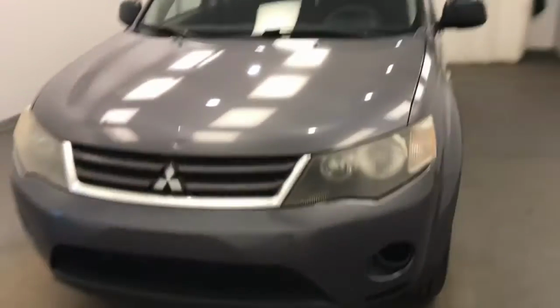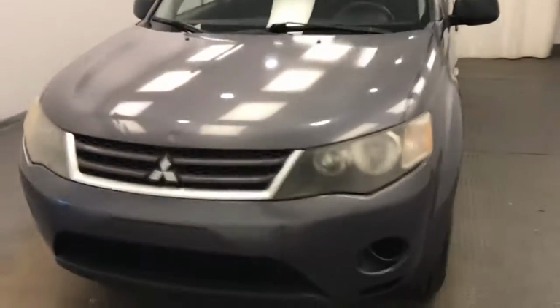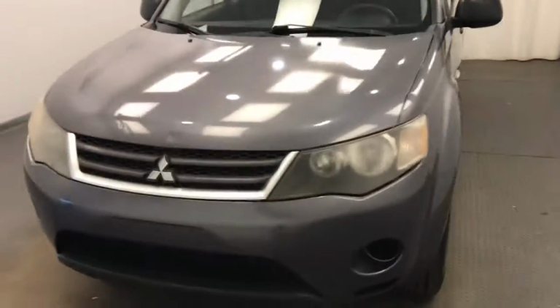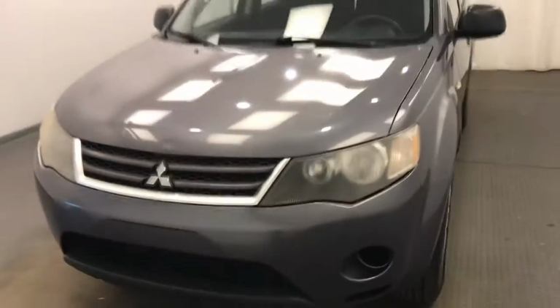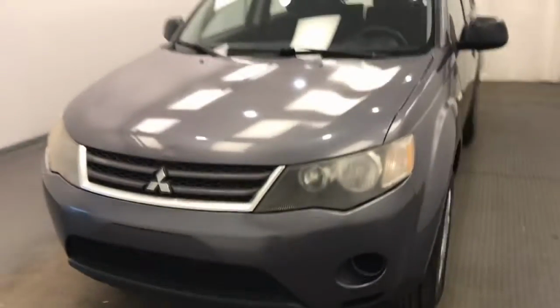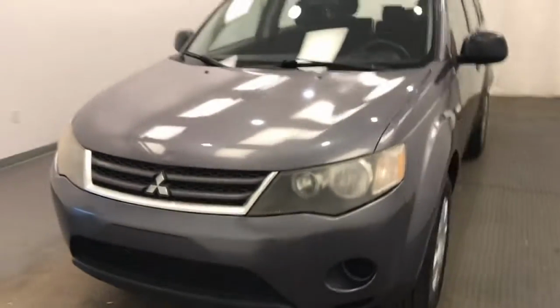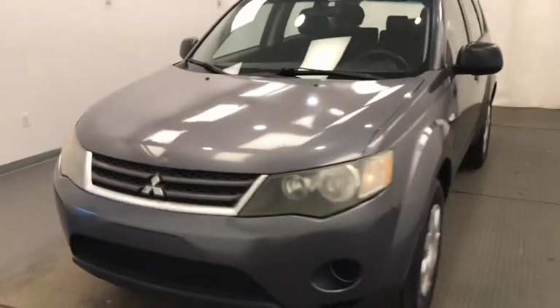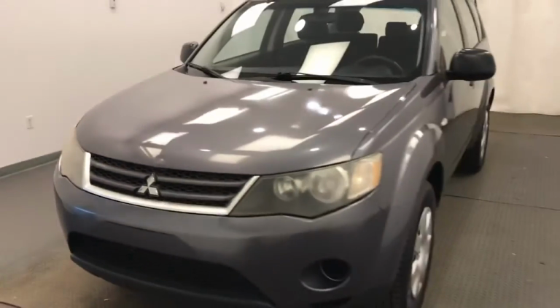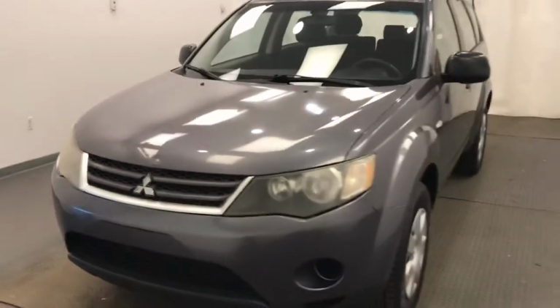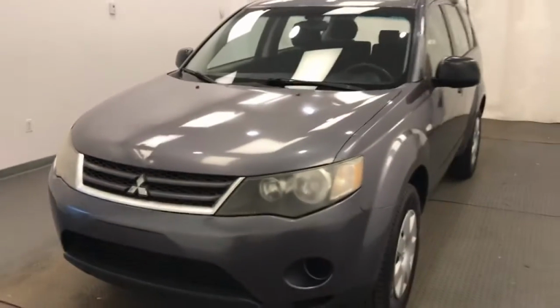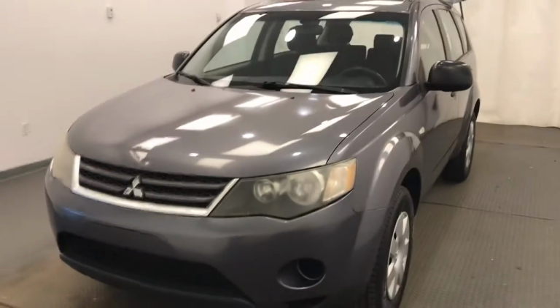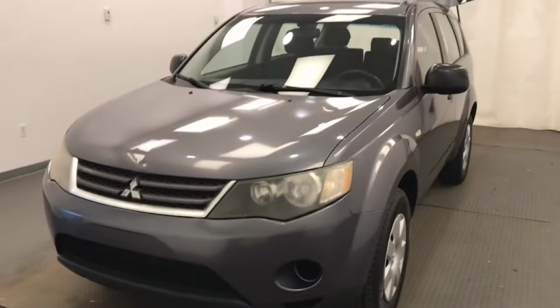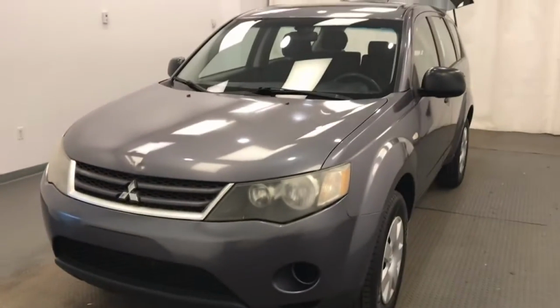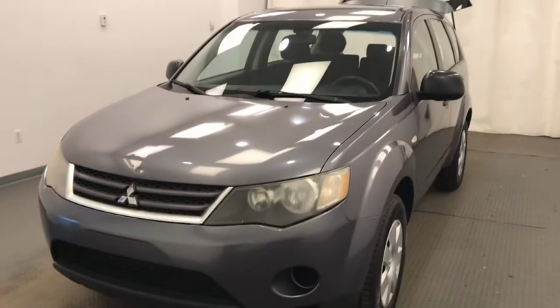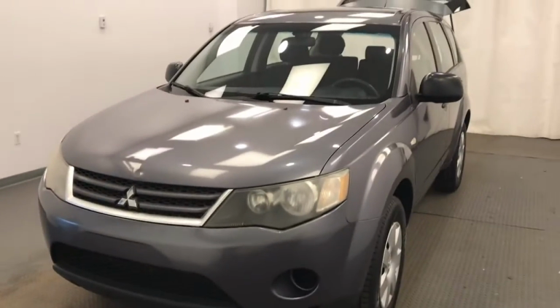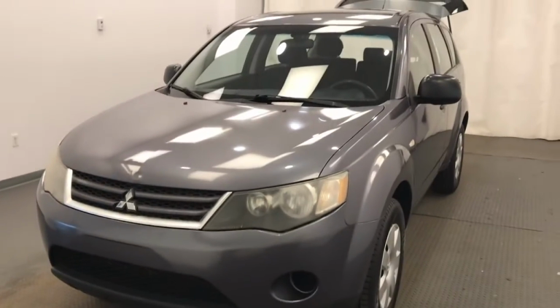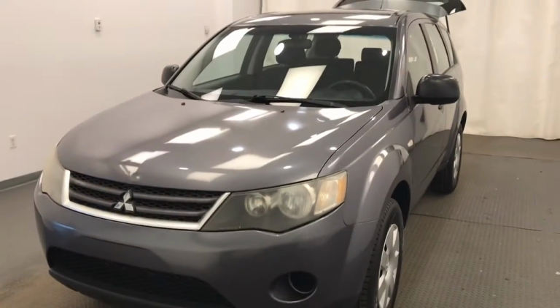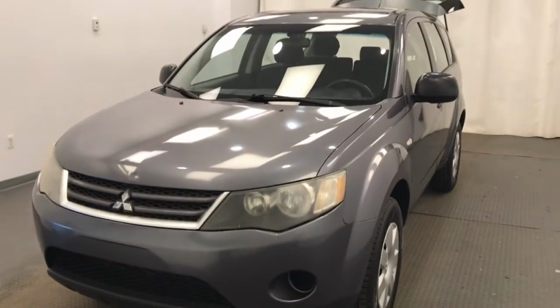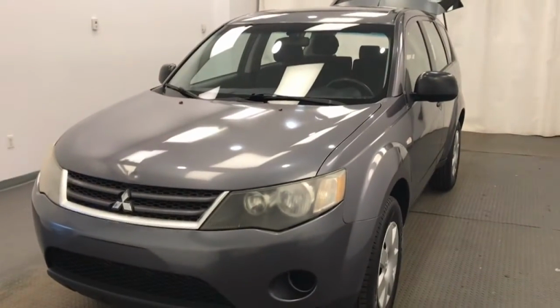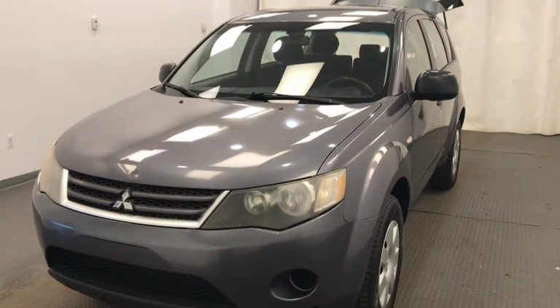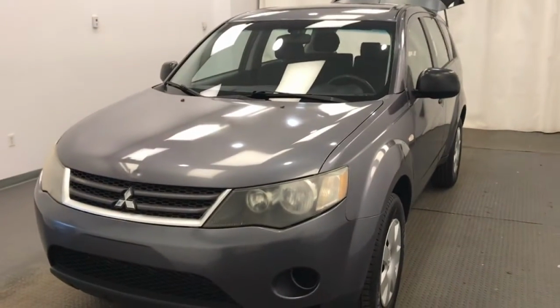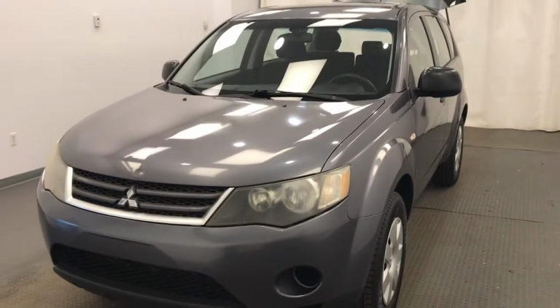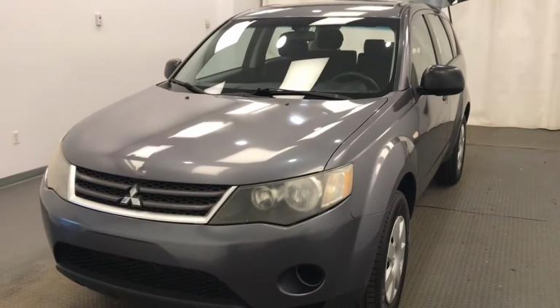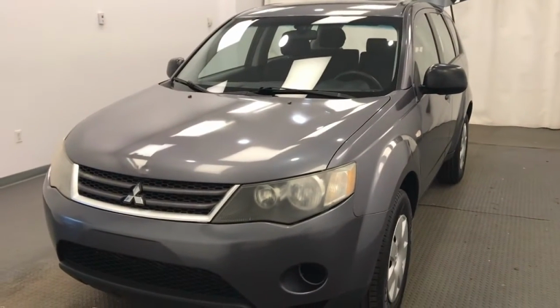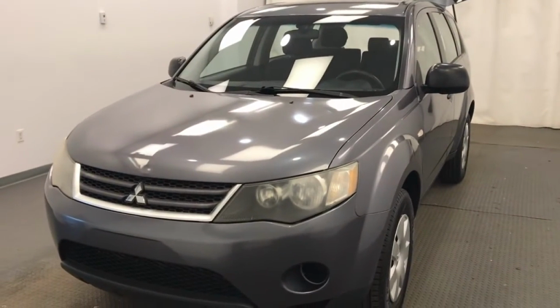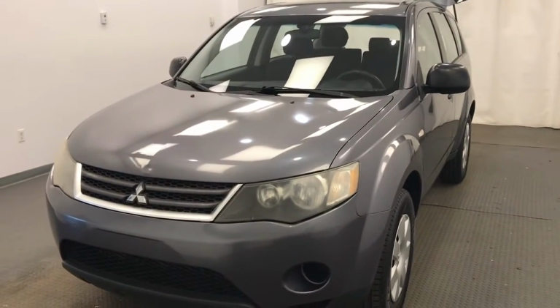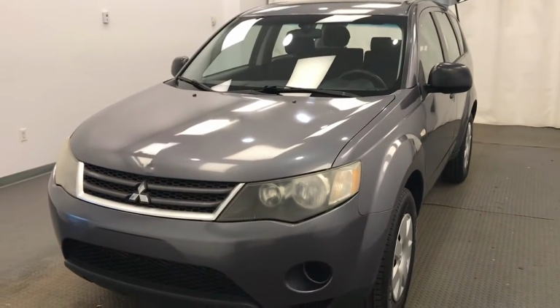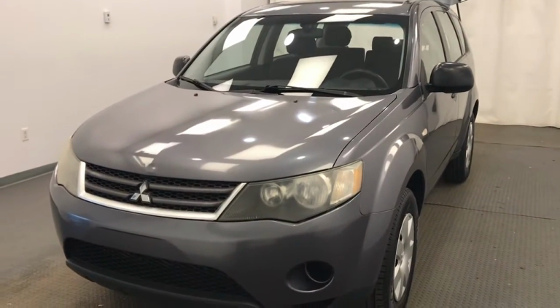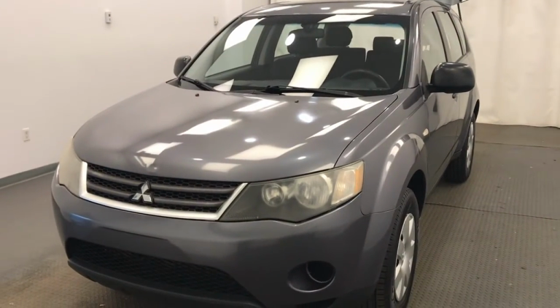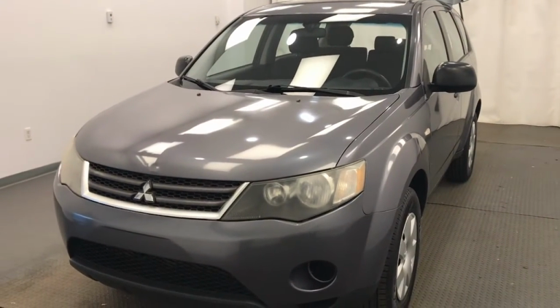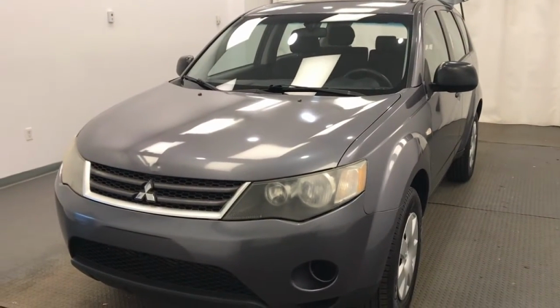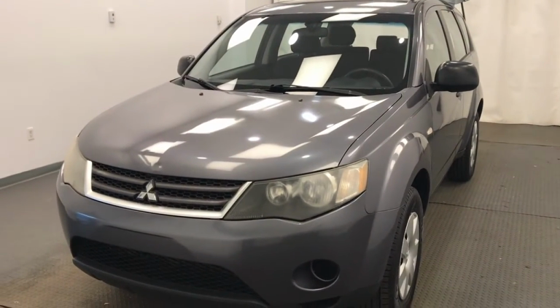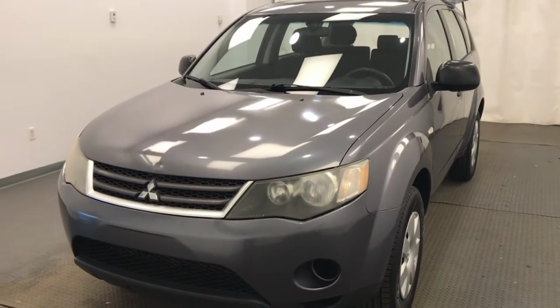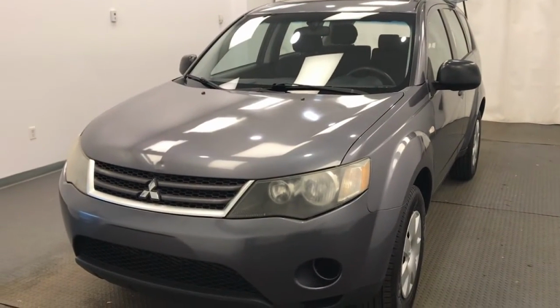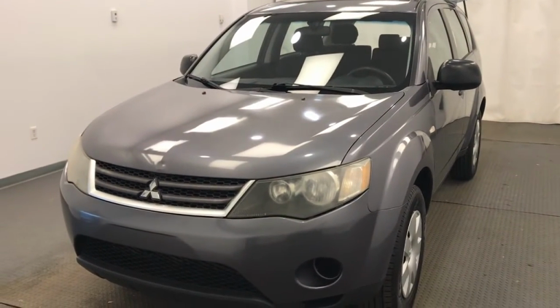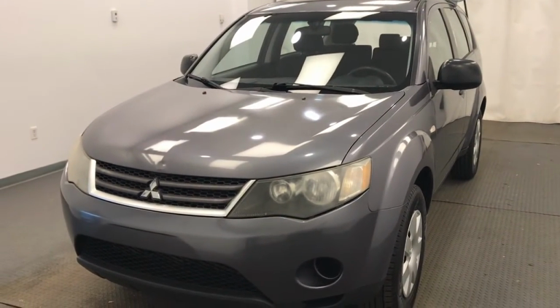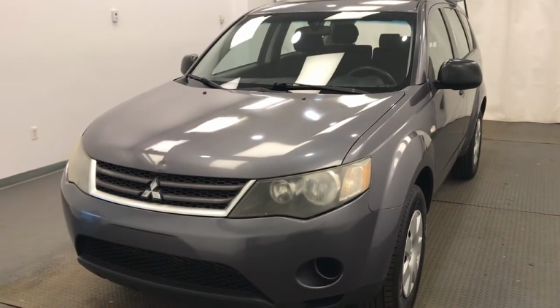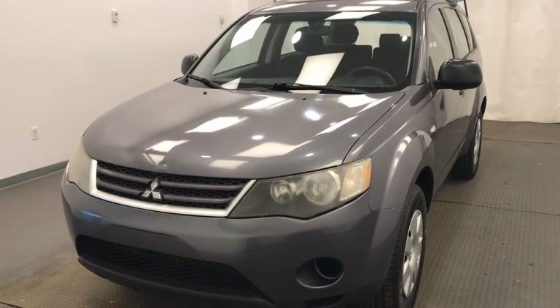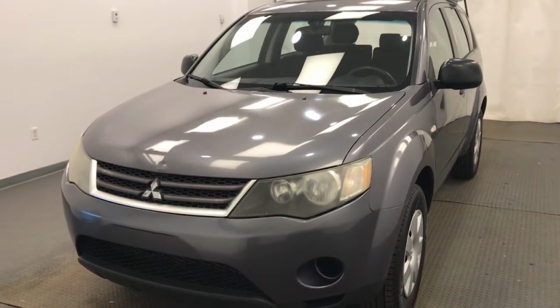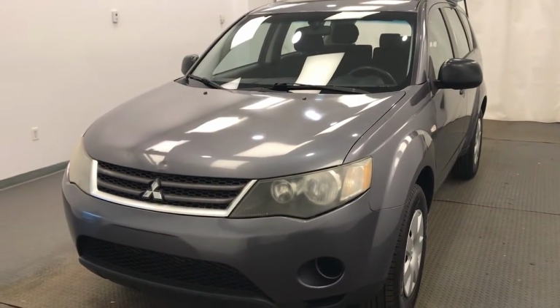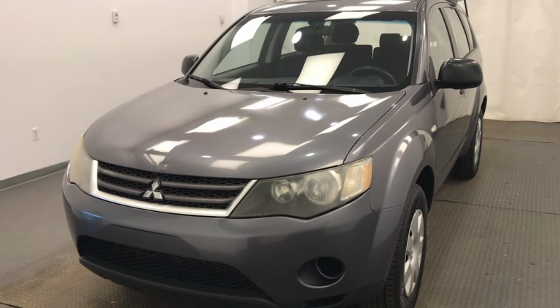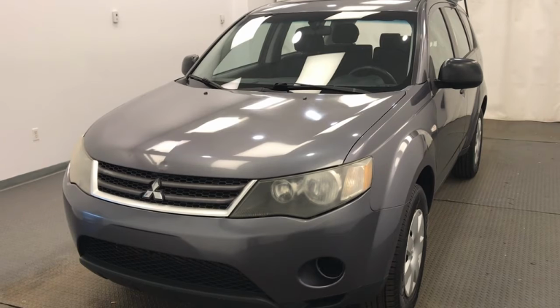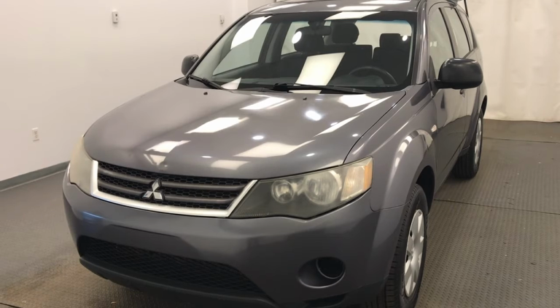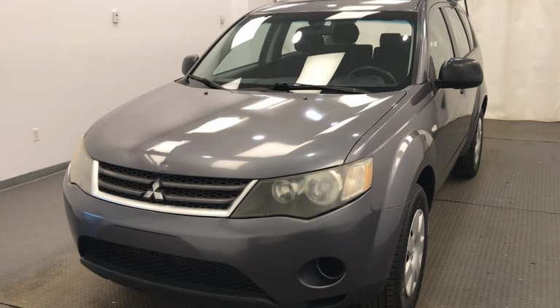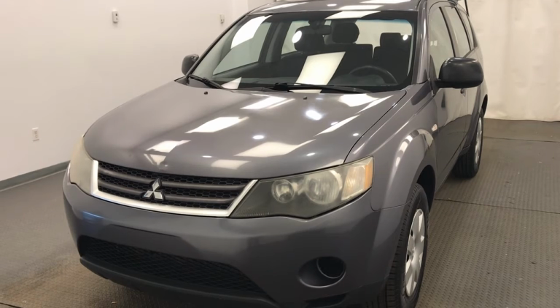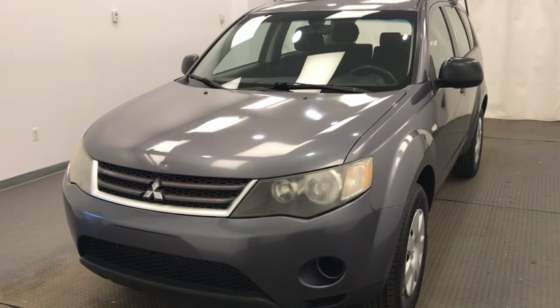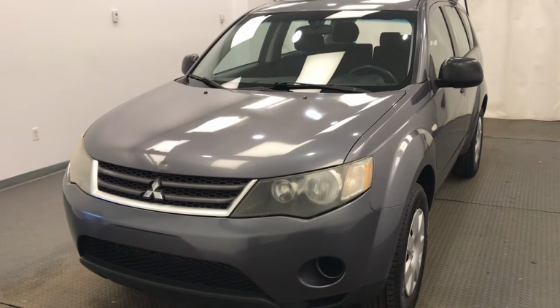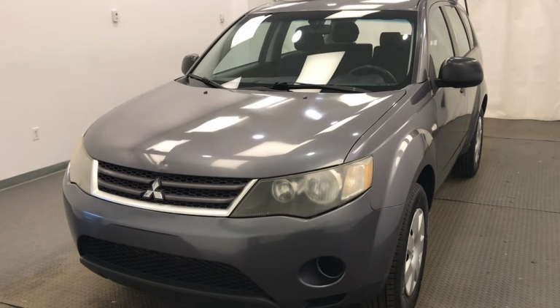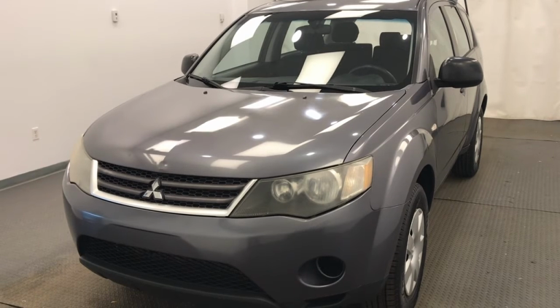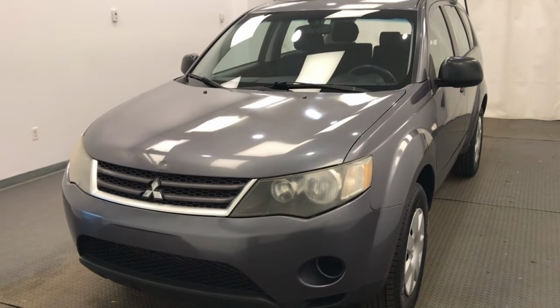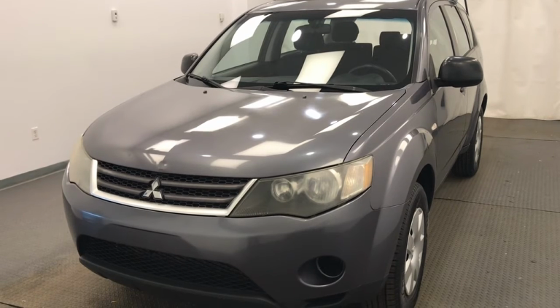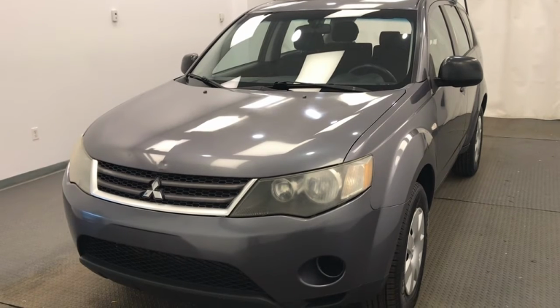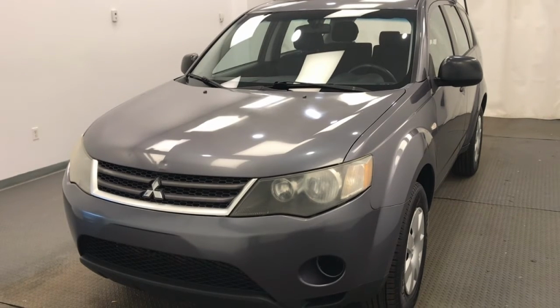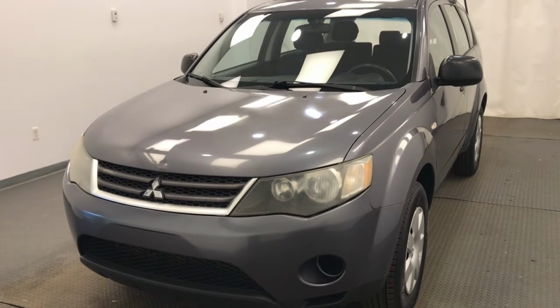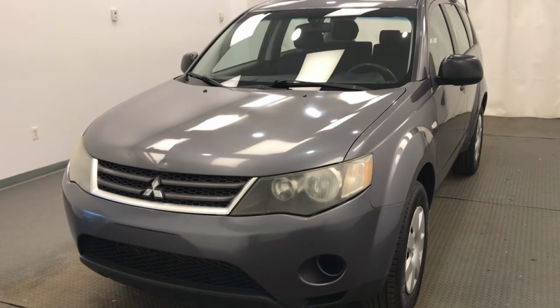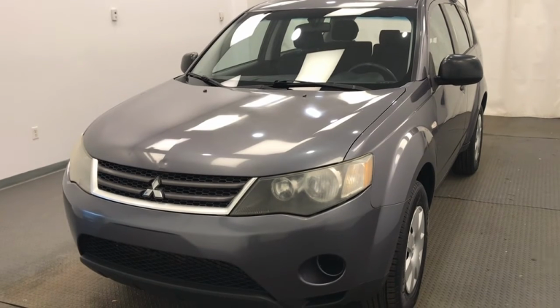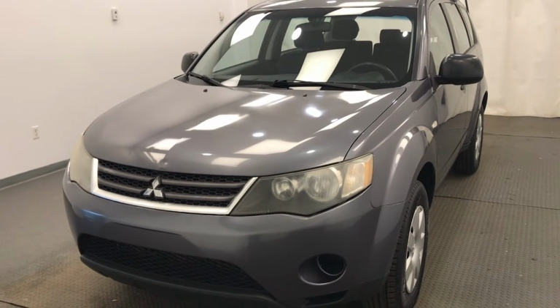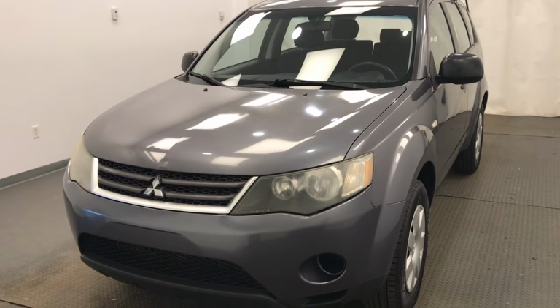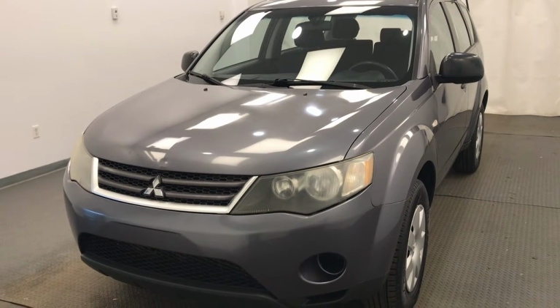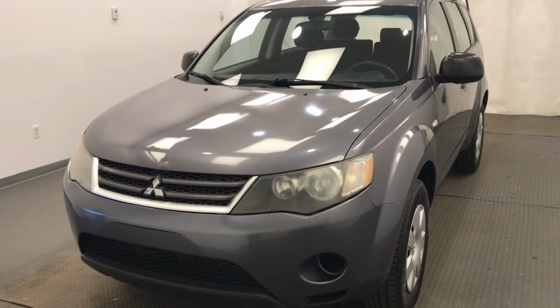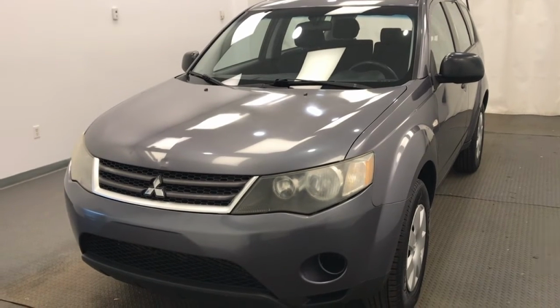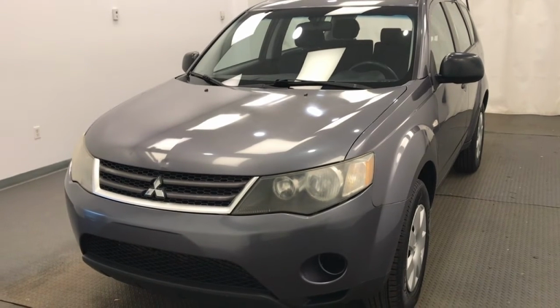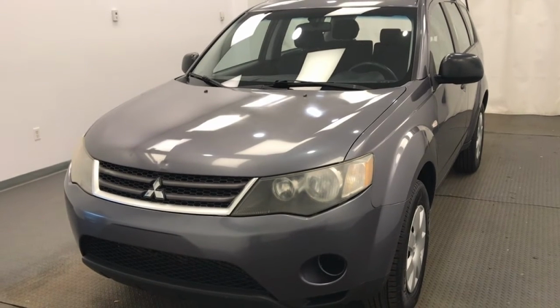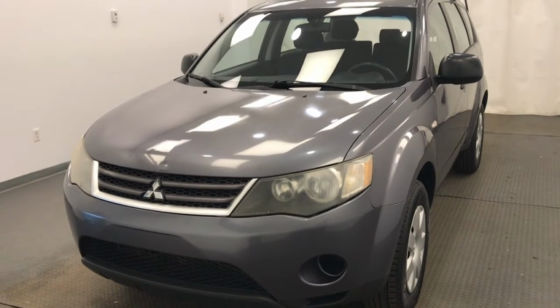Once again, stock number 226,665 — 2007 Mitsubishi Outlander ES in charcoal.